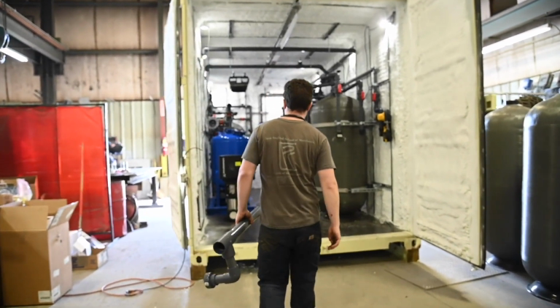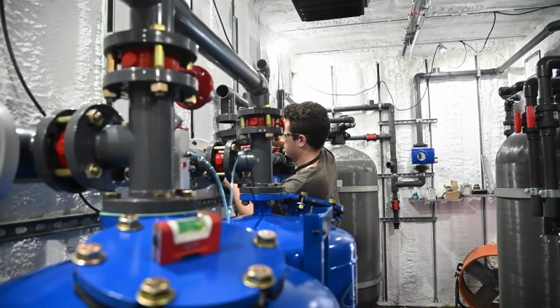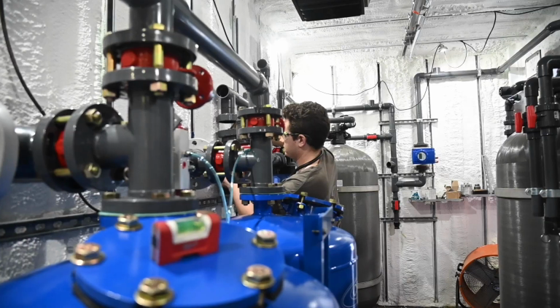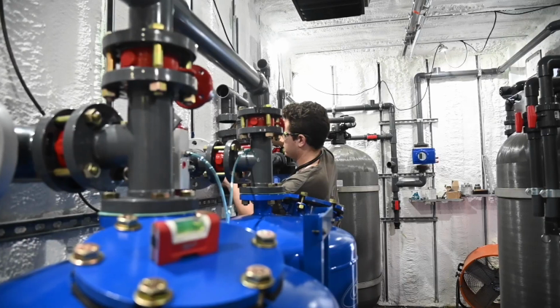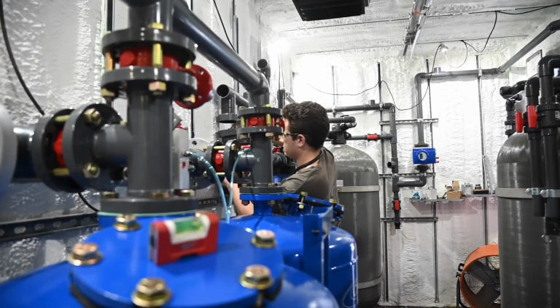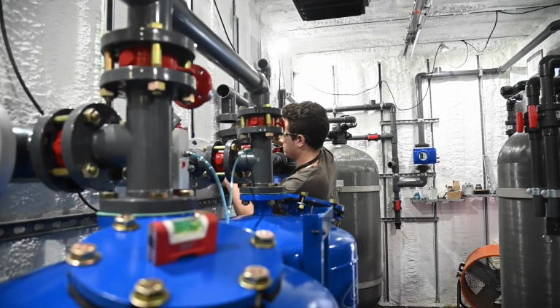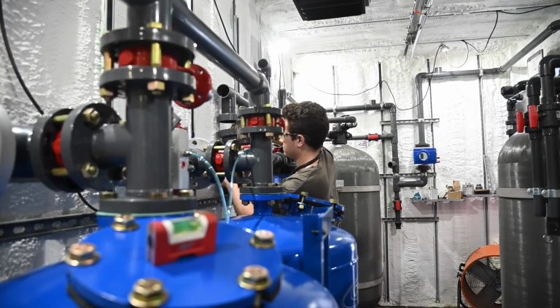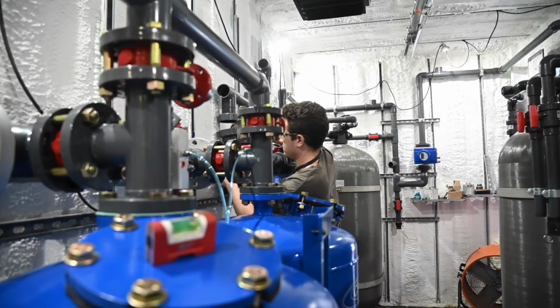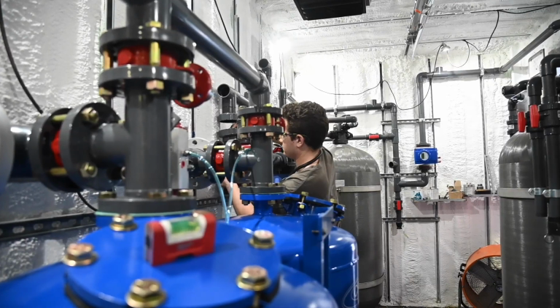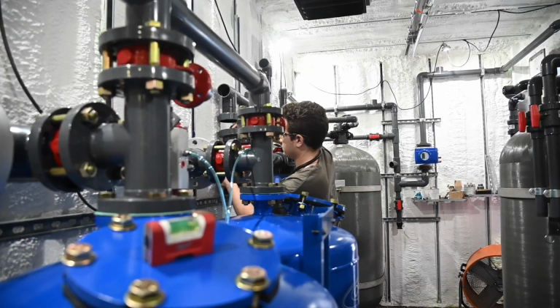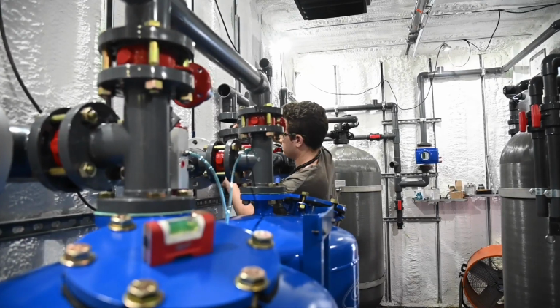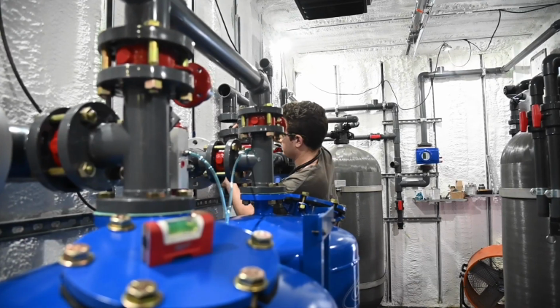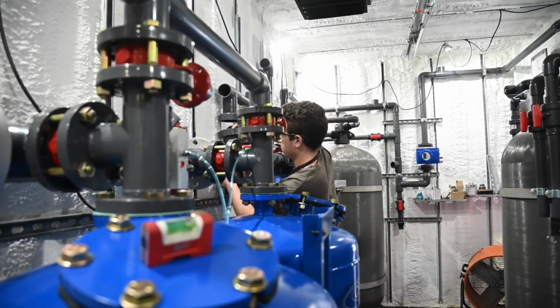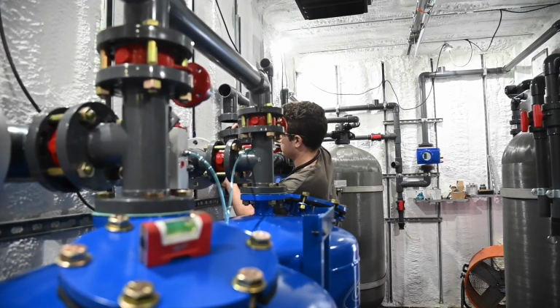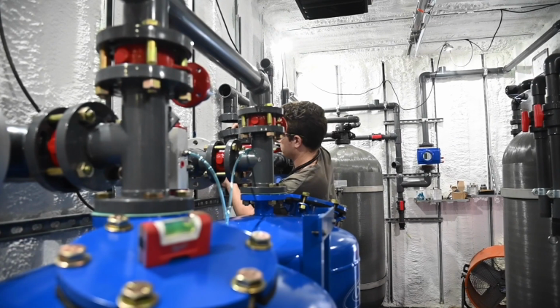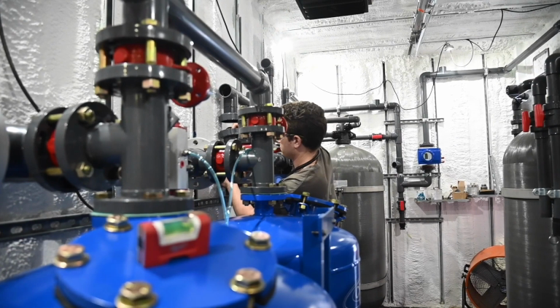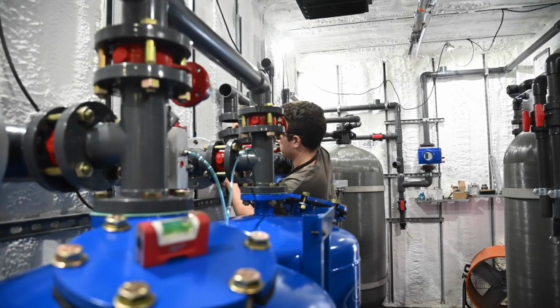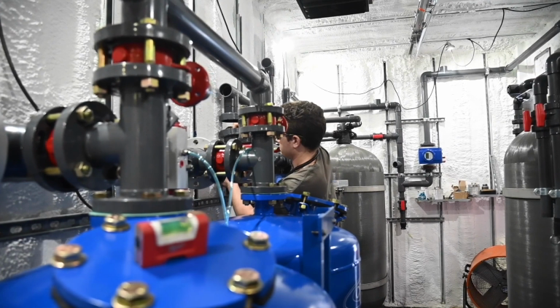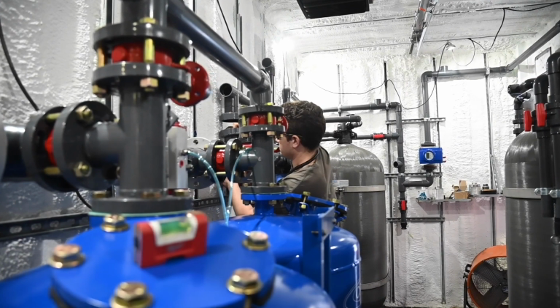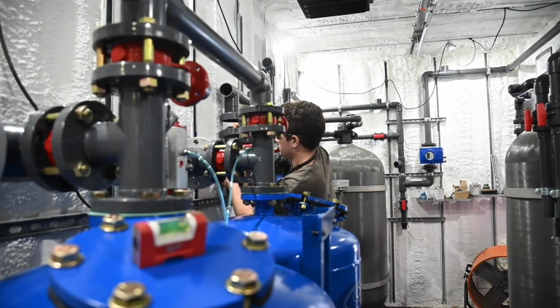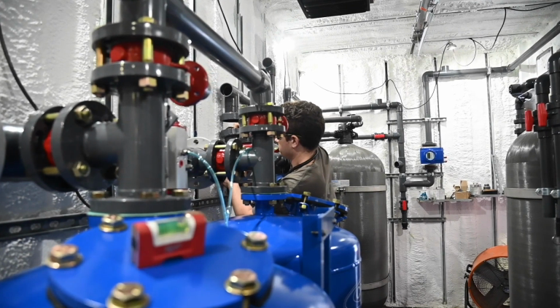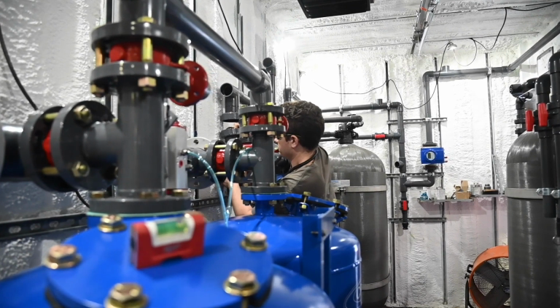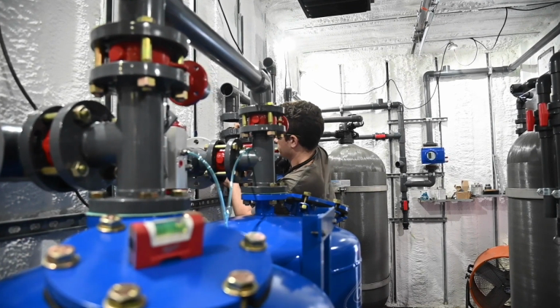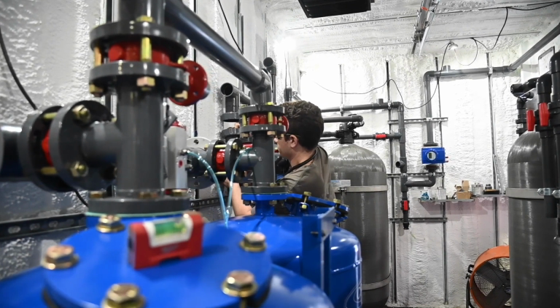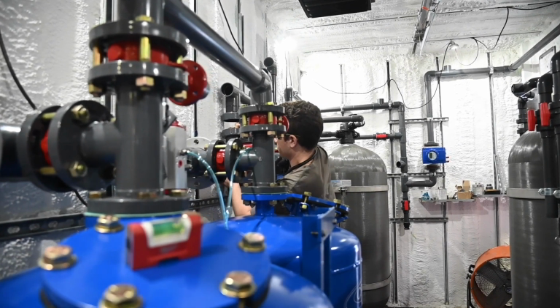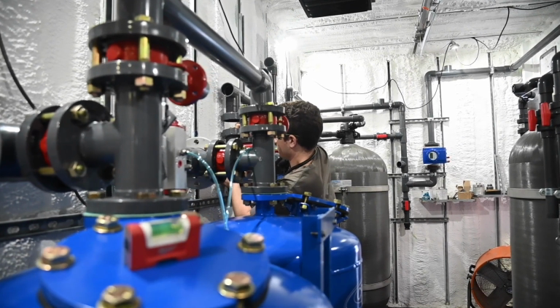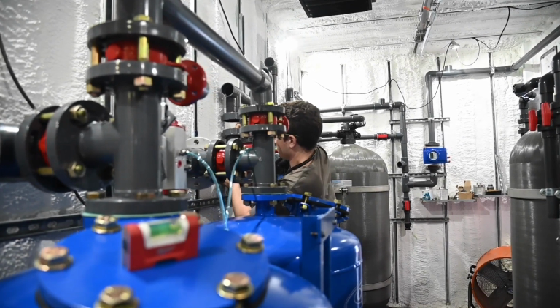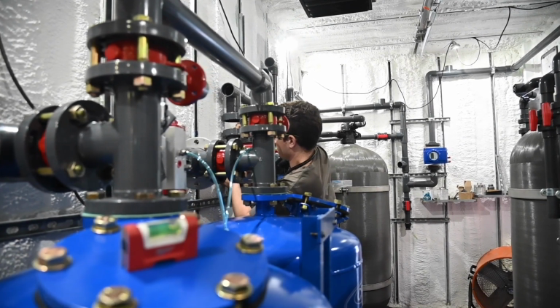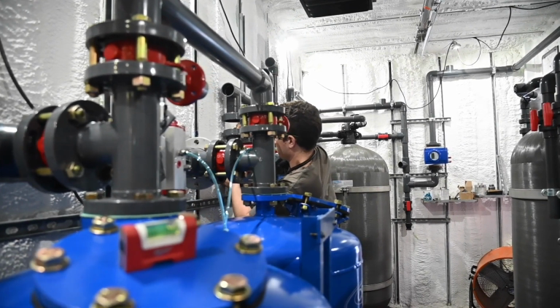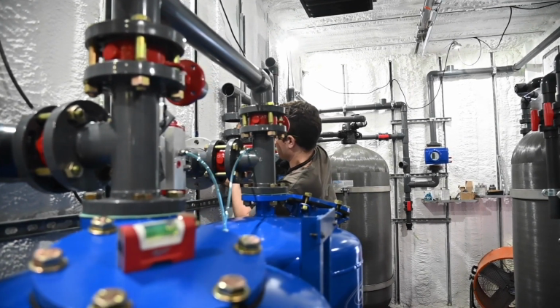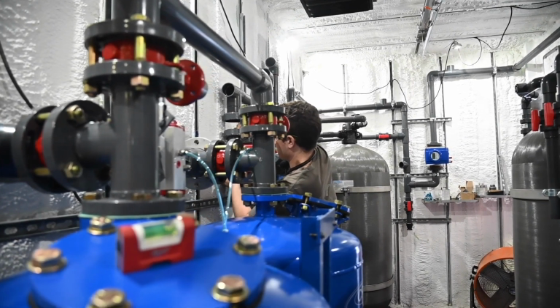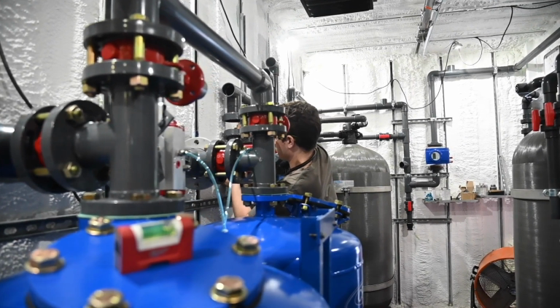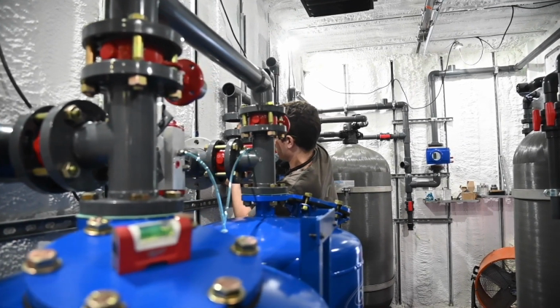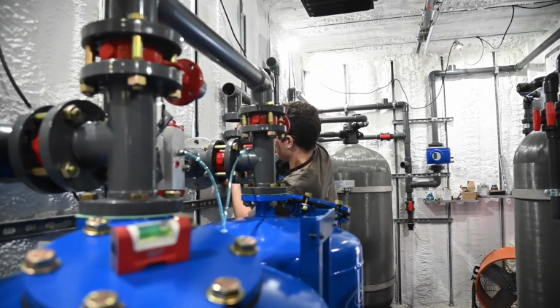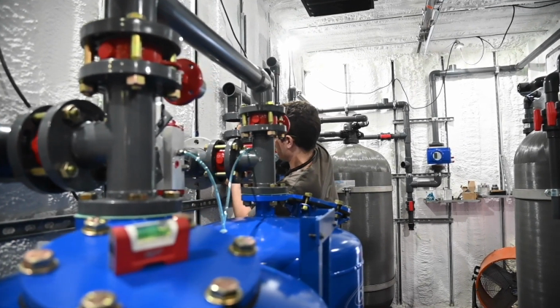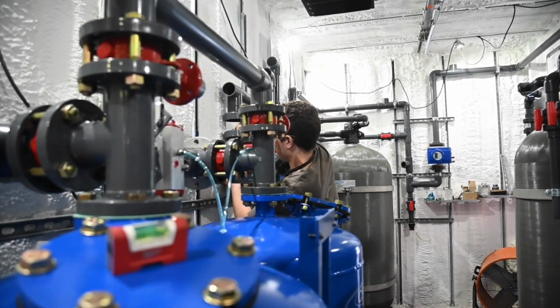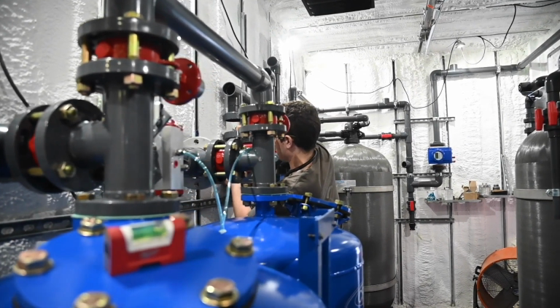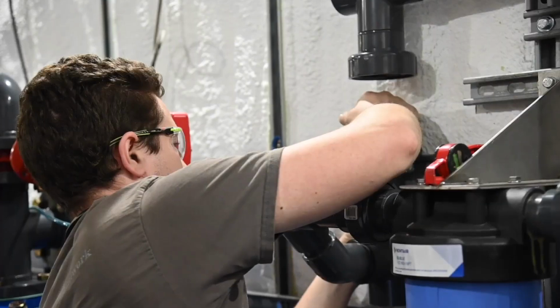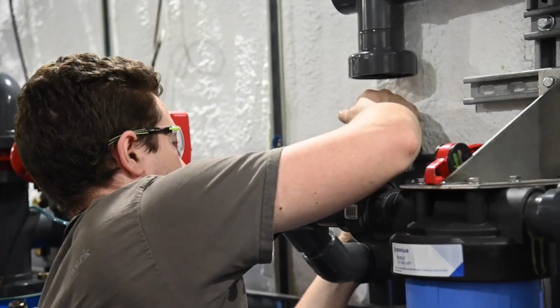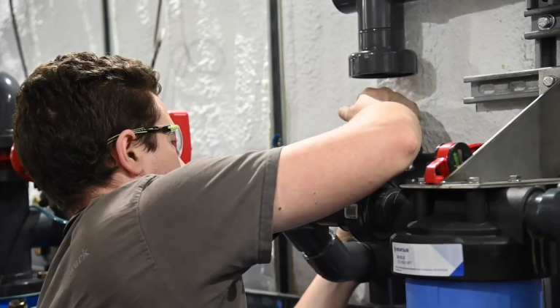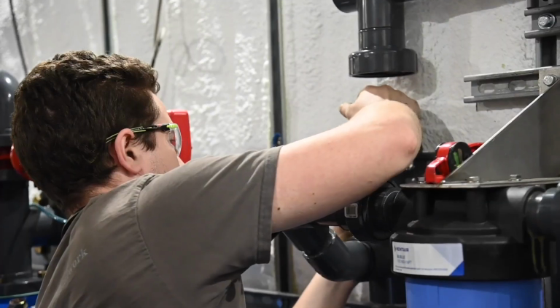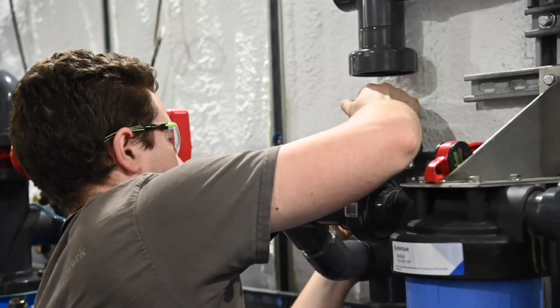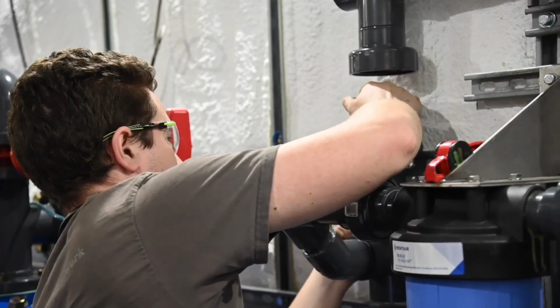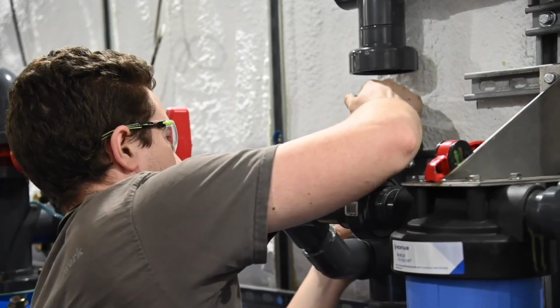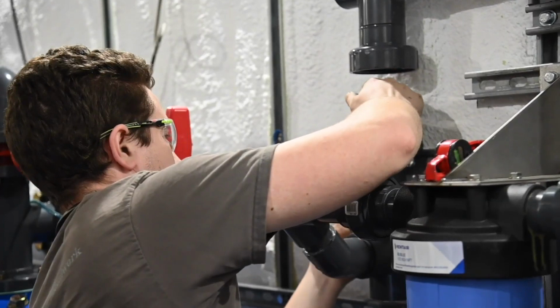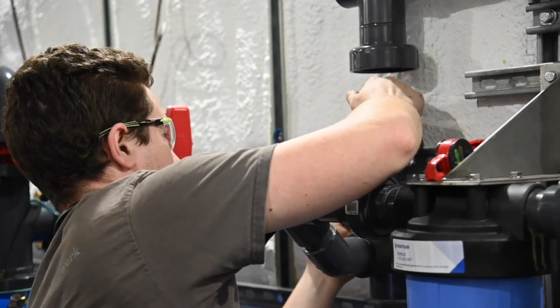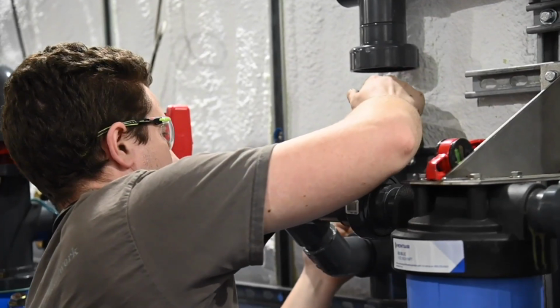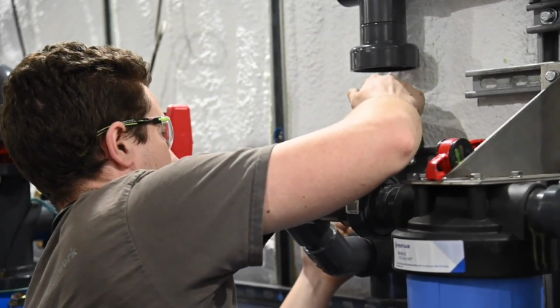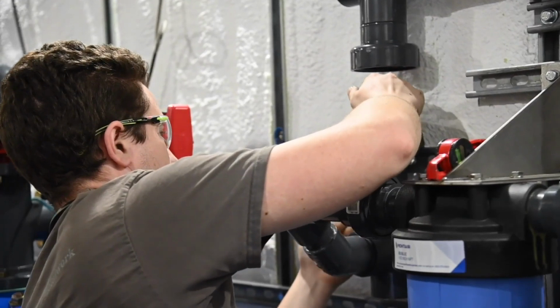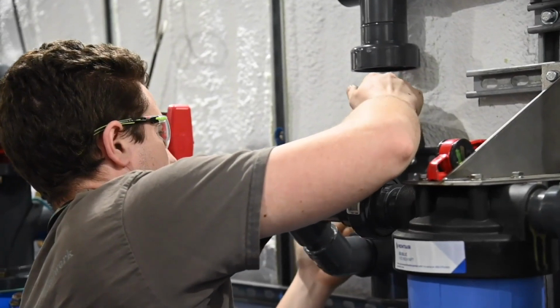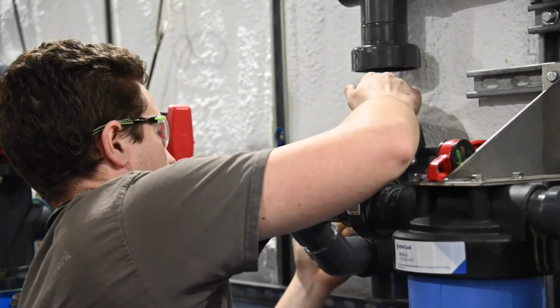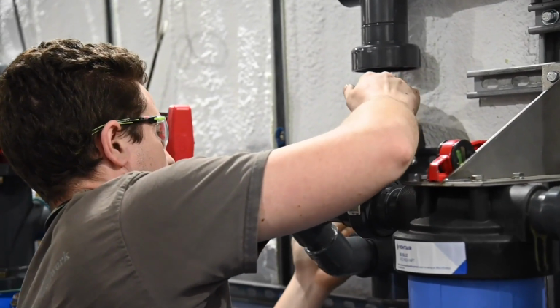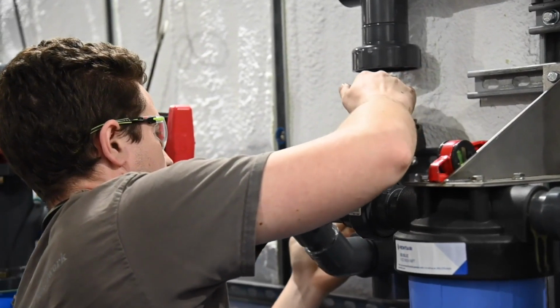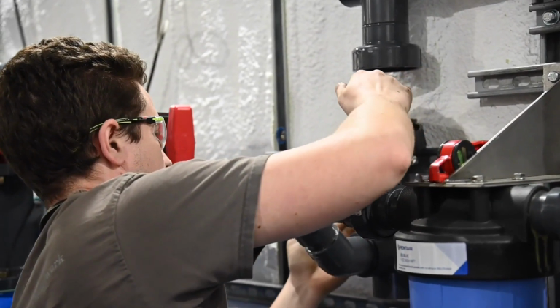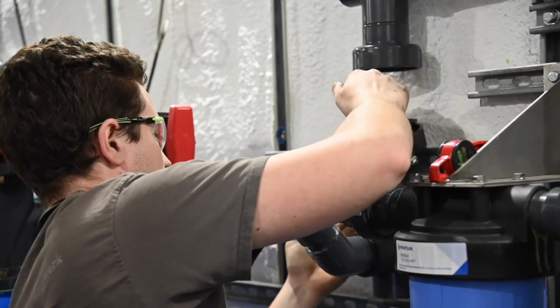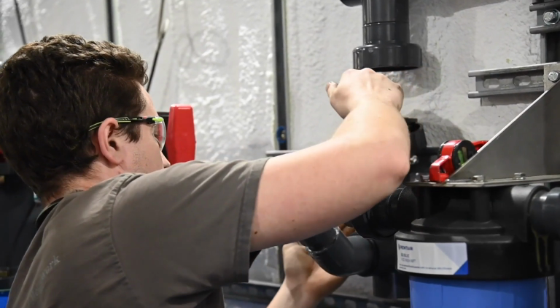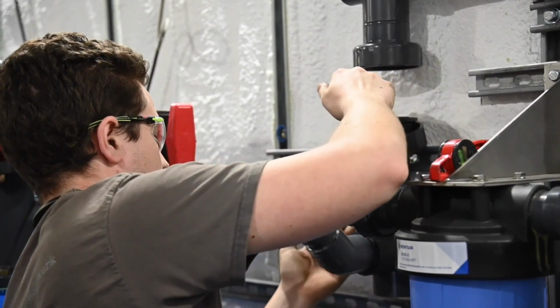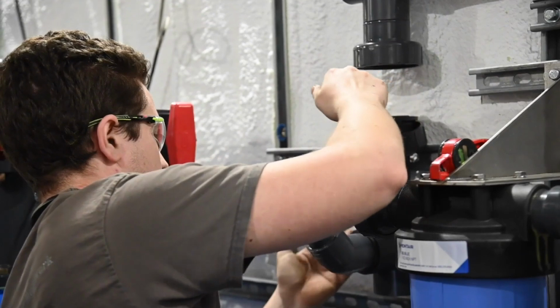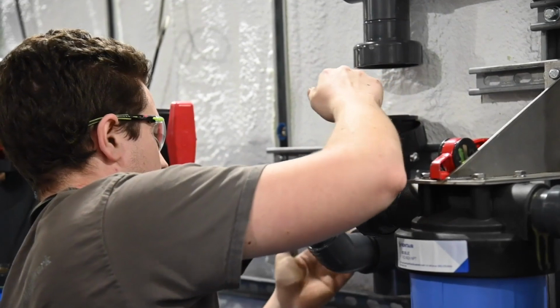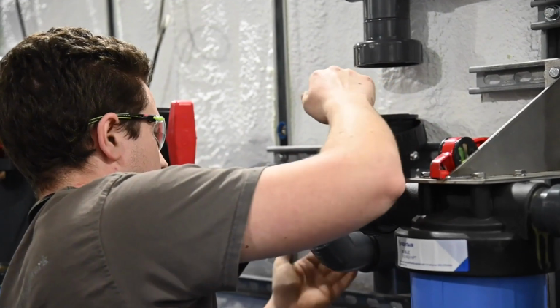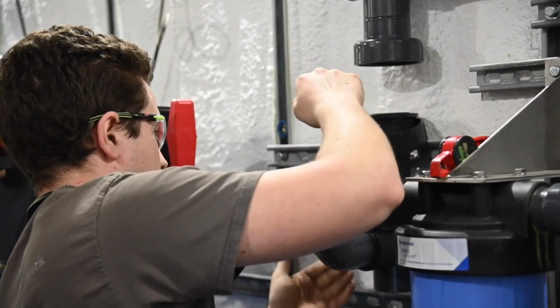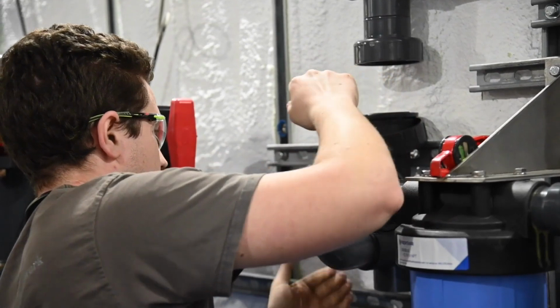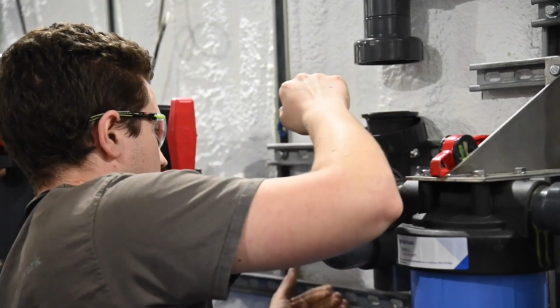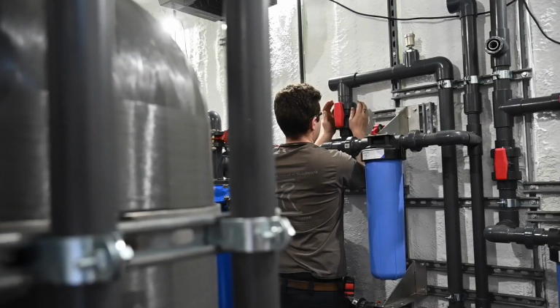It's an amazing capability to have, especially when we're sending systems all over the world to different treatment sites, often in areas that are hard to get to.